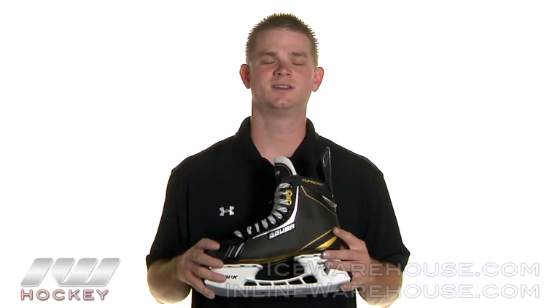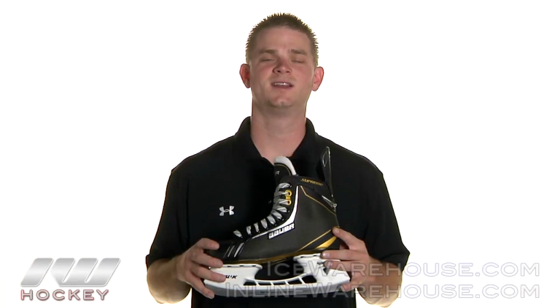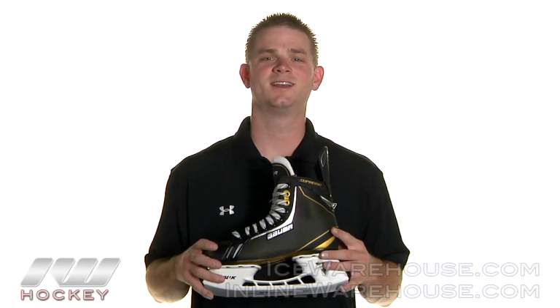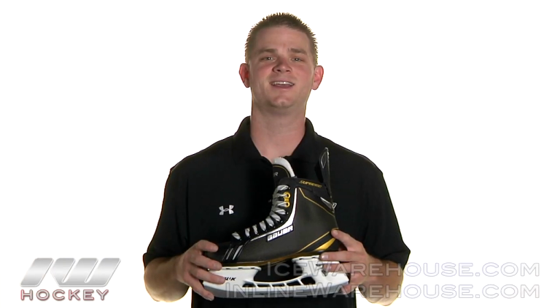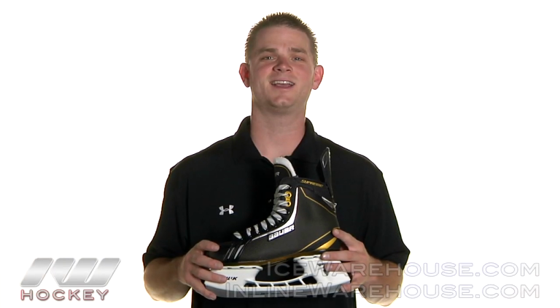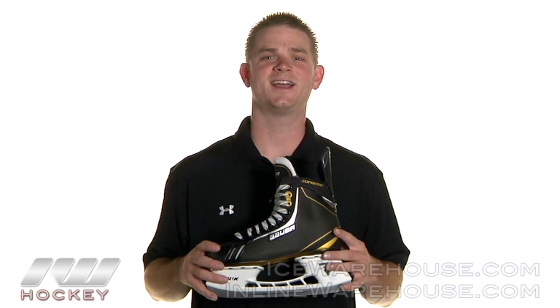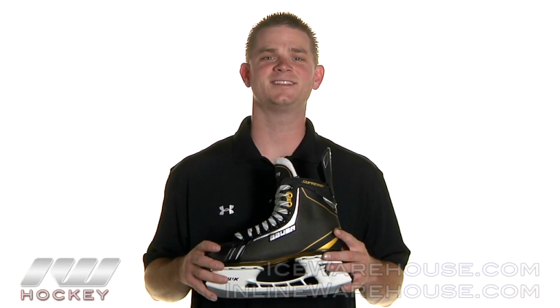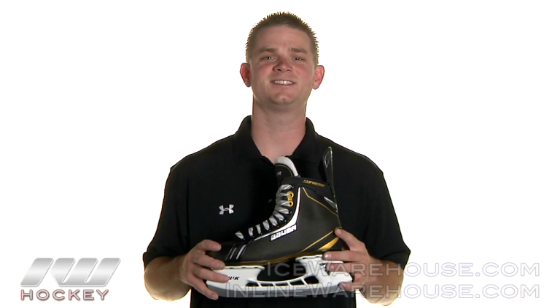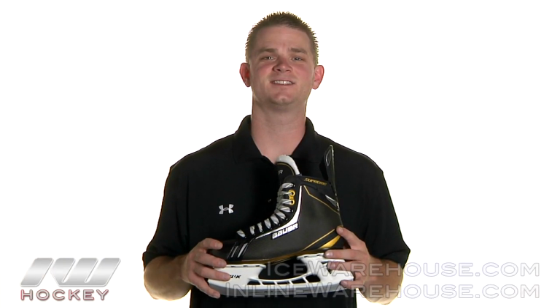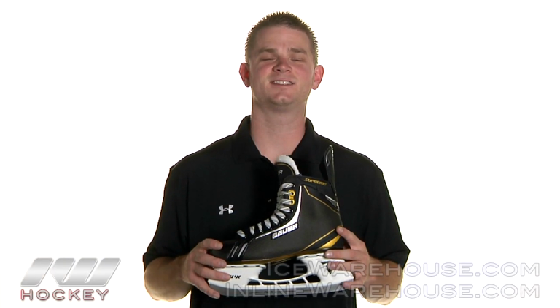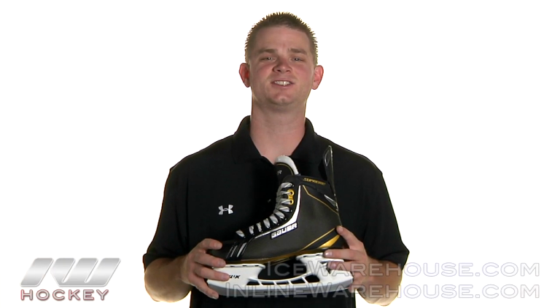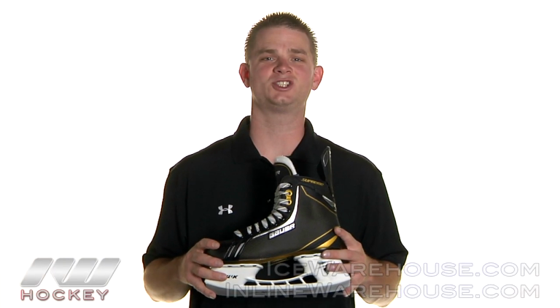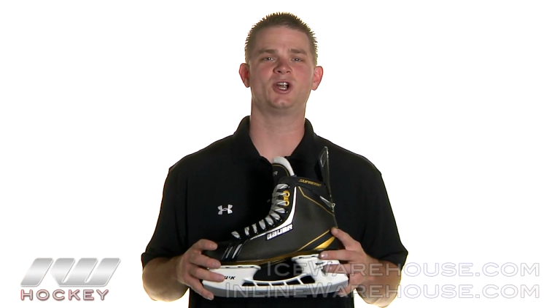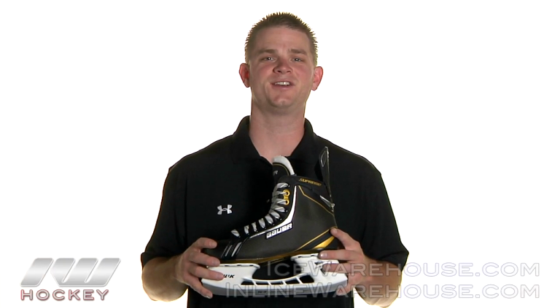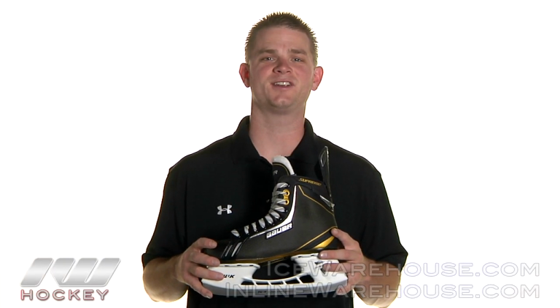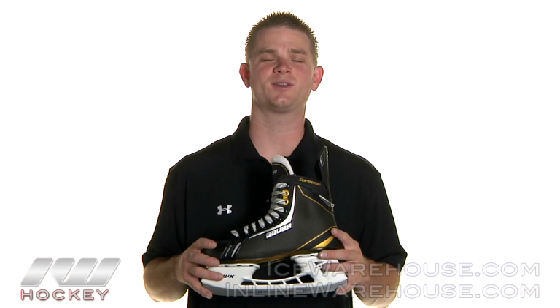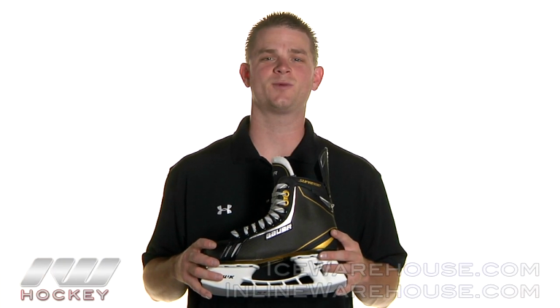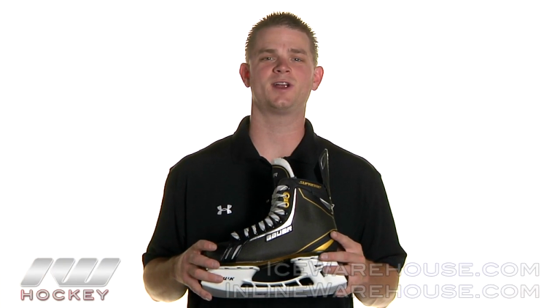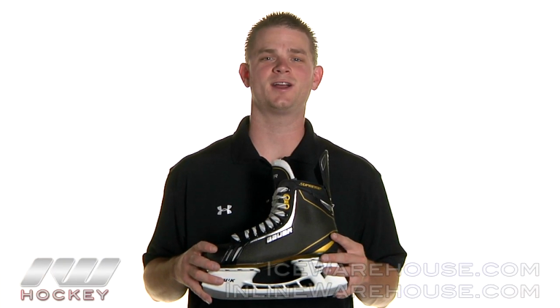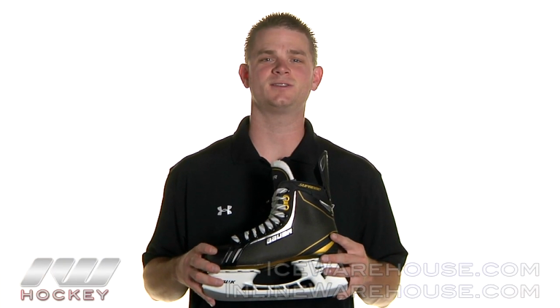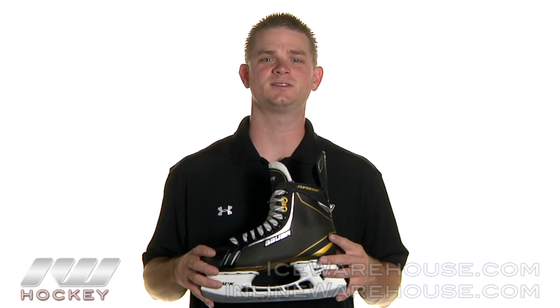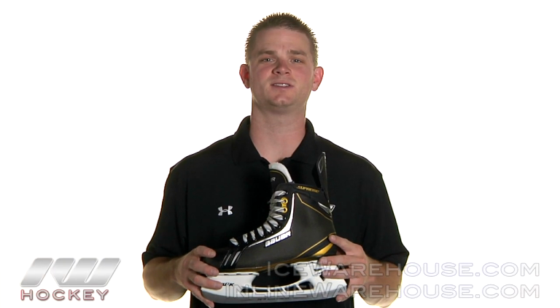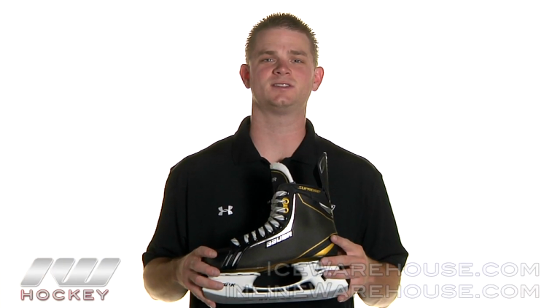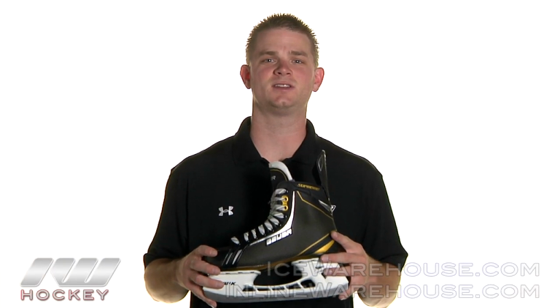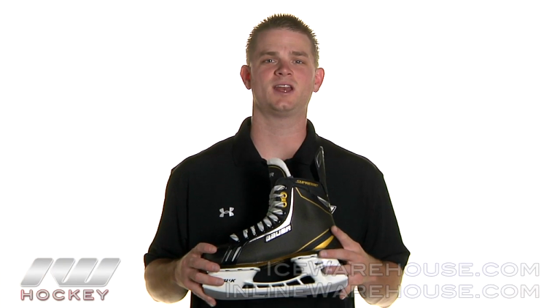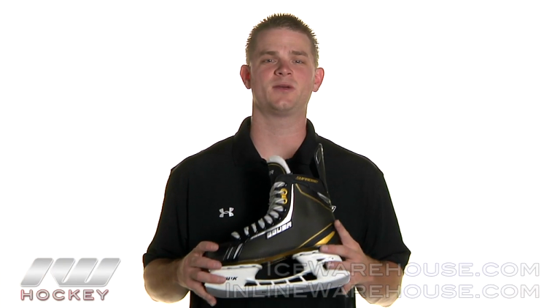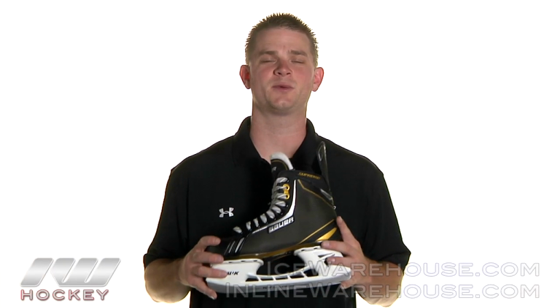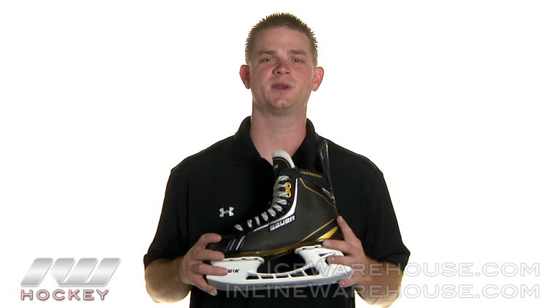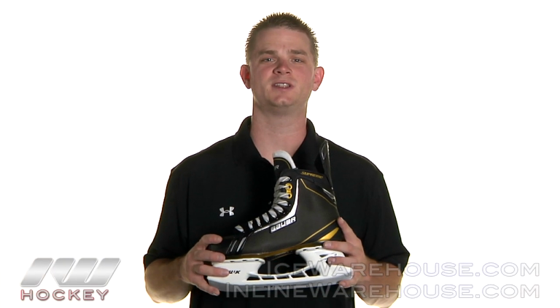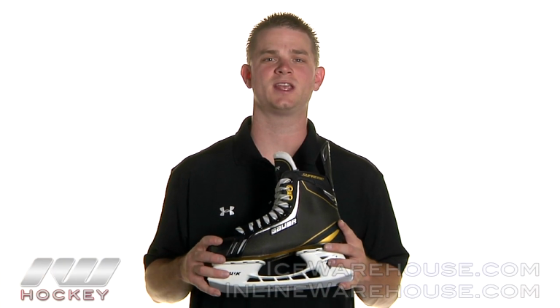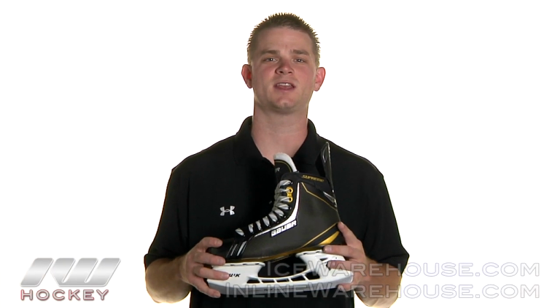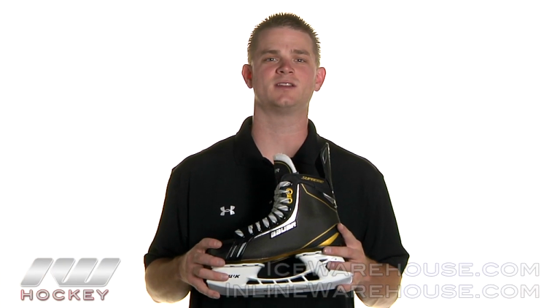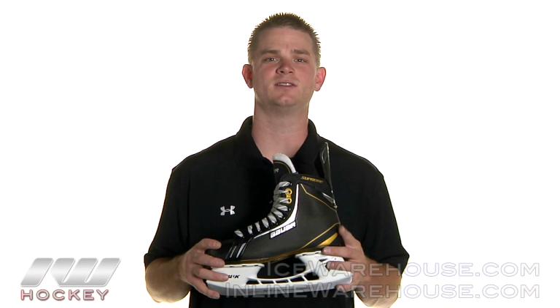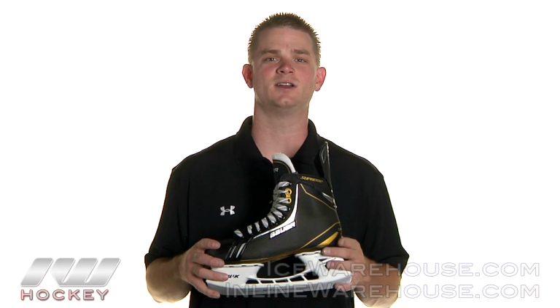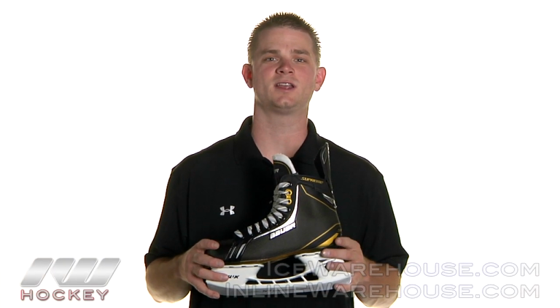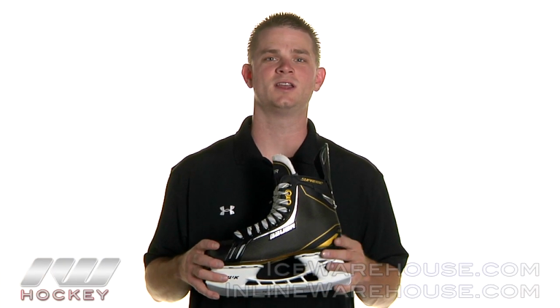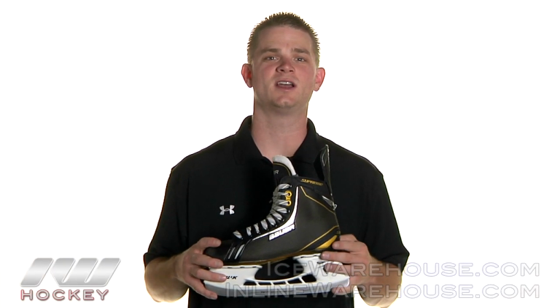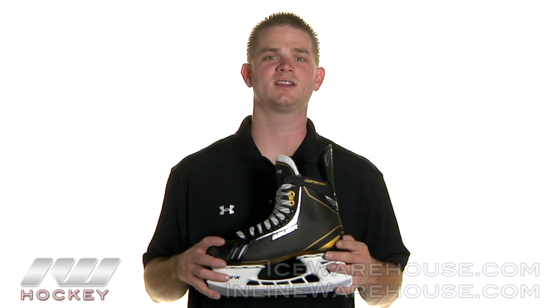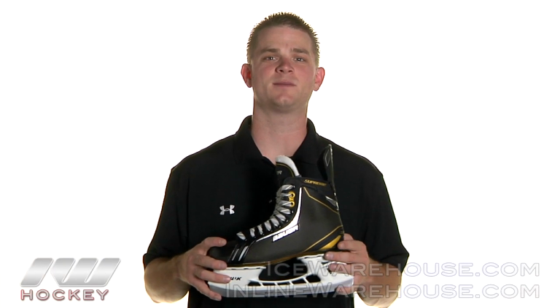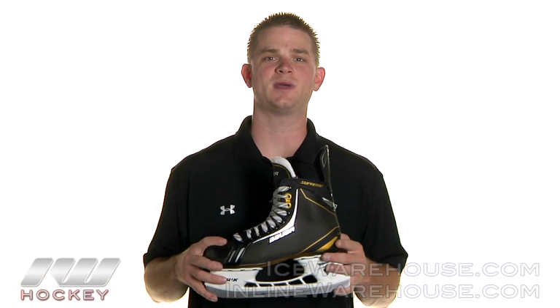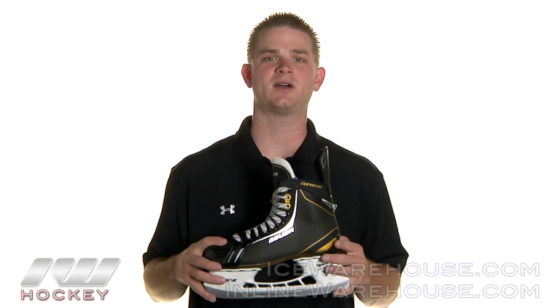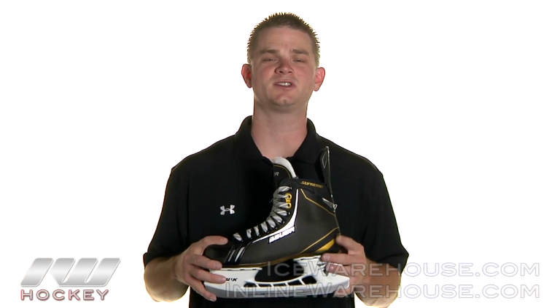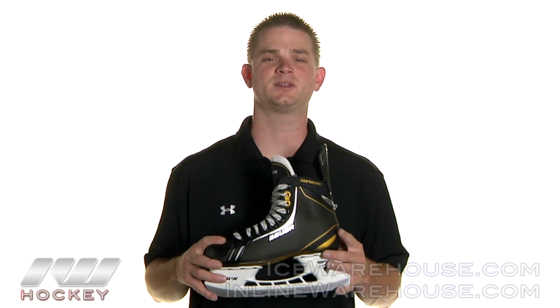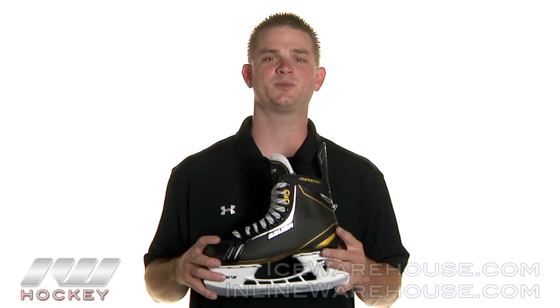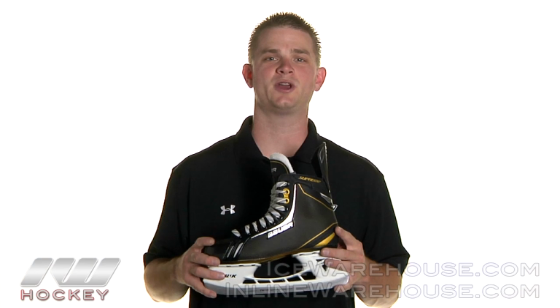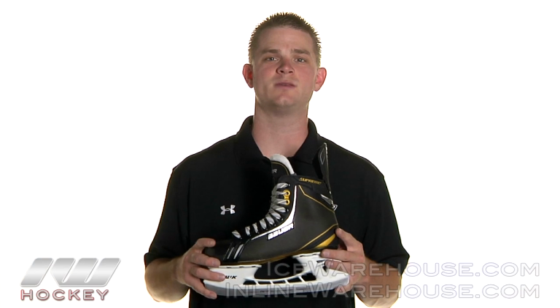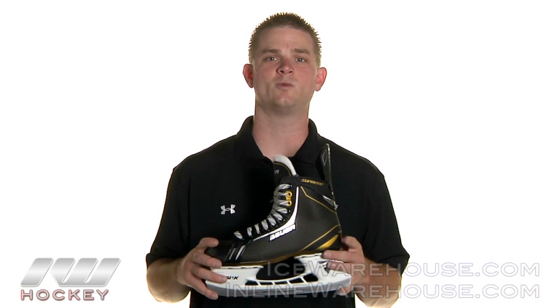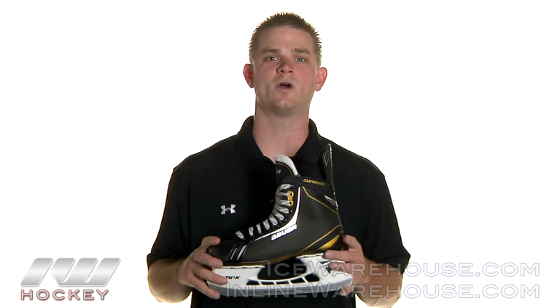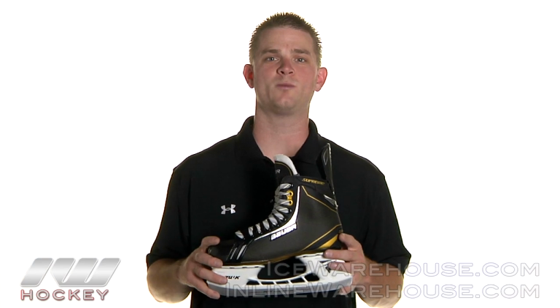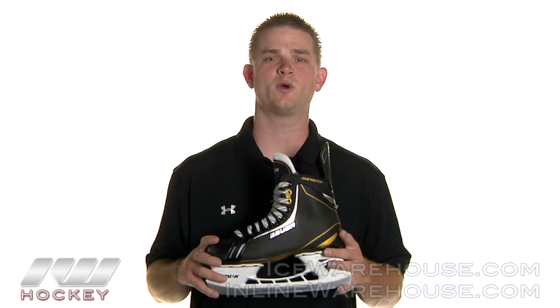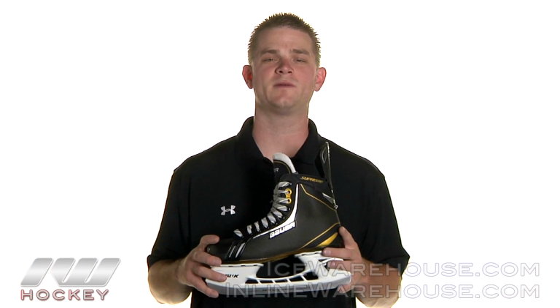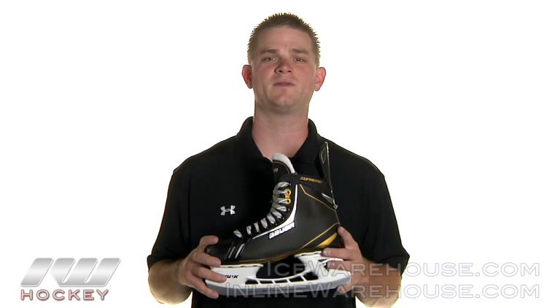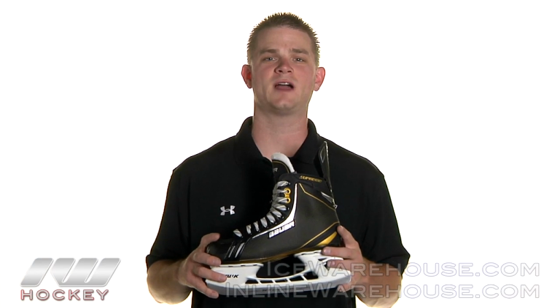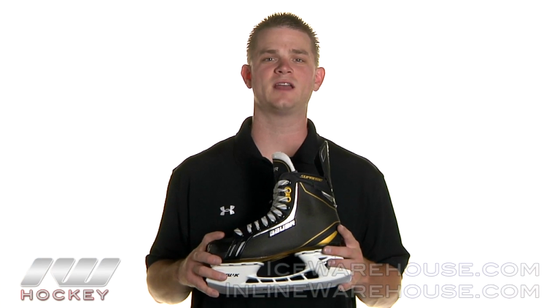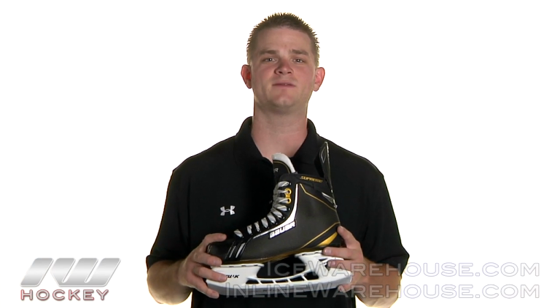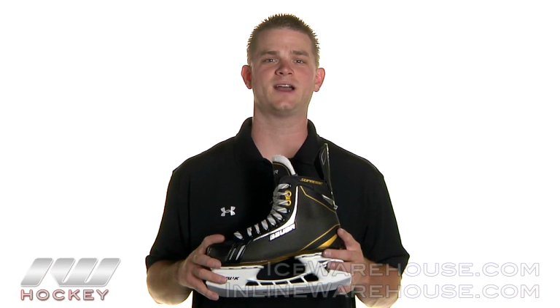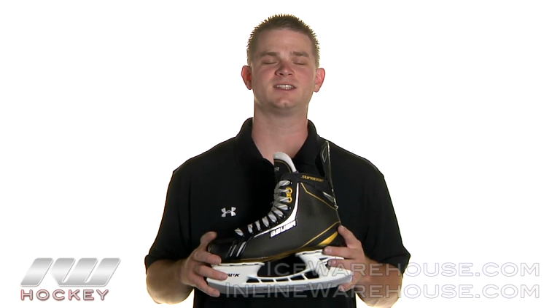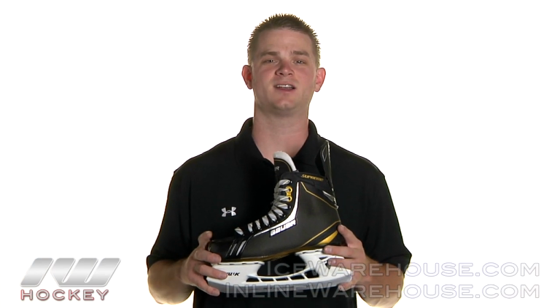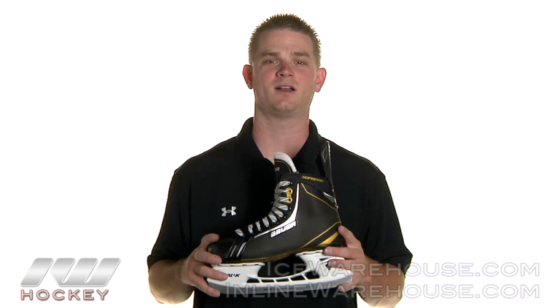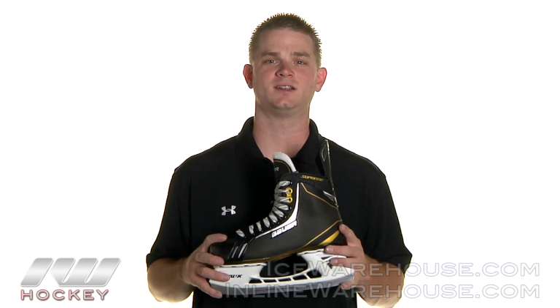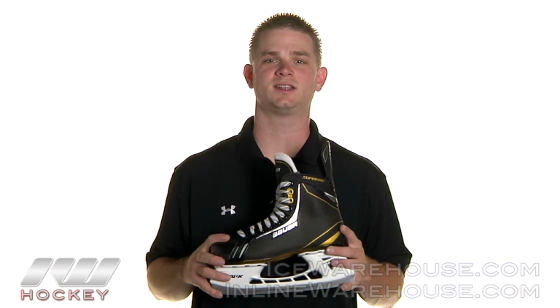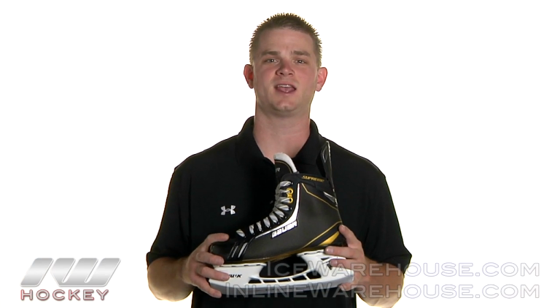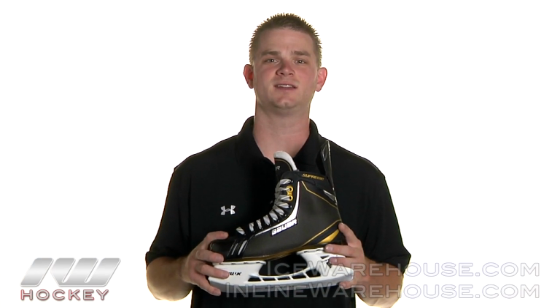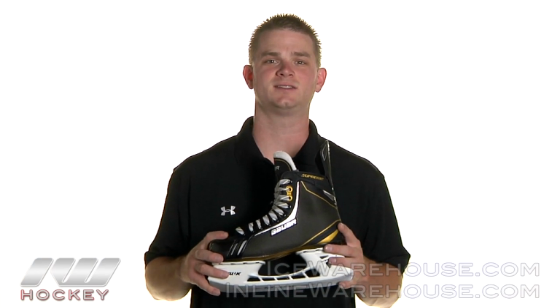Hey guys, it's John here at The Warehouse and today we're going to be taking a look at the Bauer Supreme 1.5 Ice Hockey Skates.